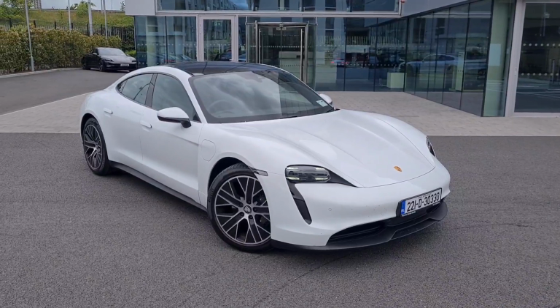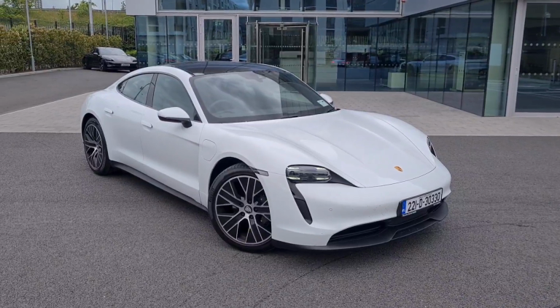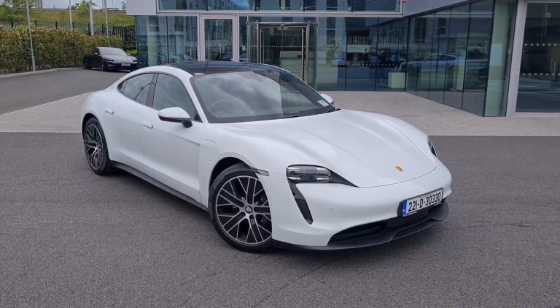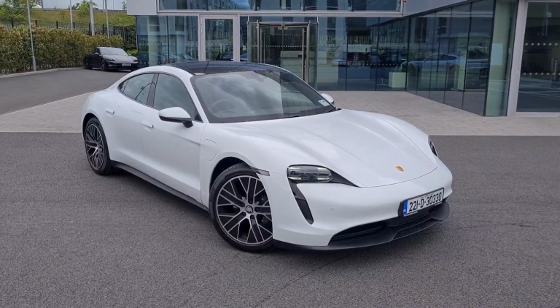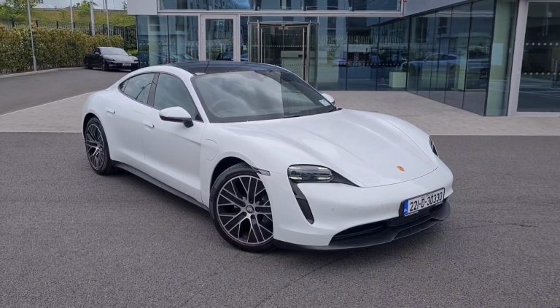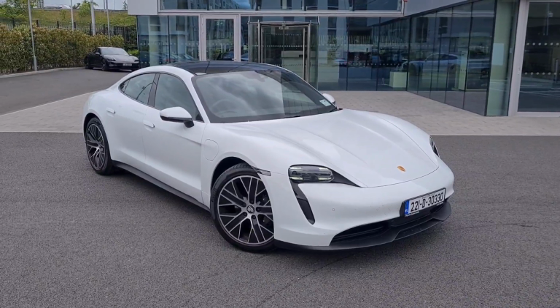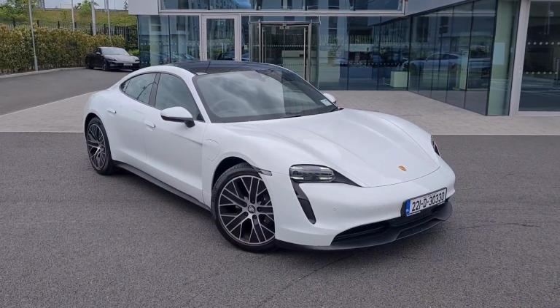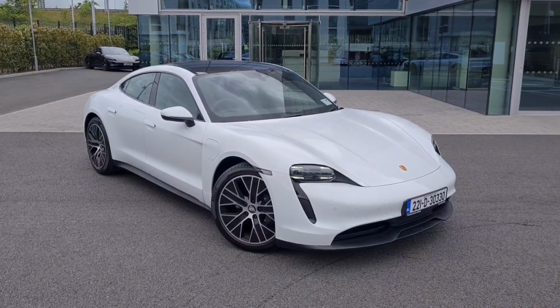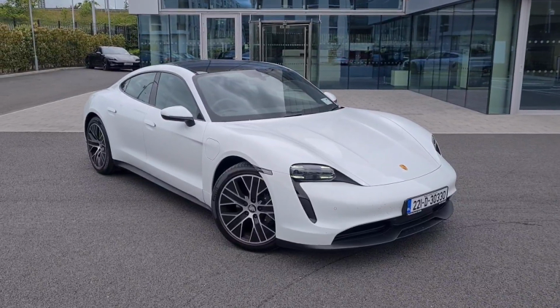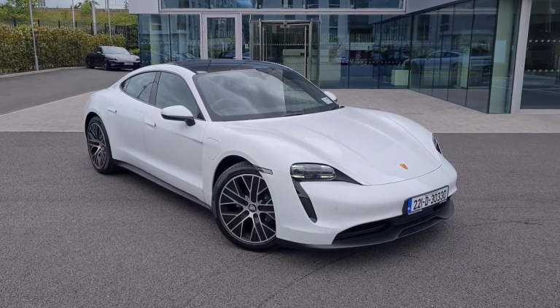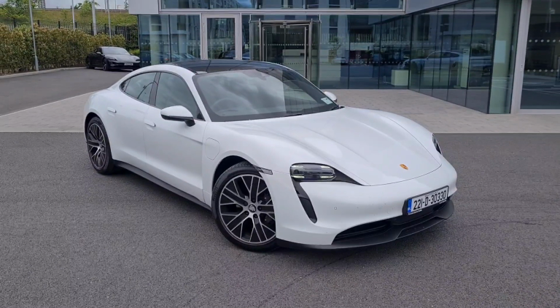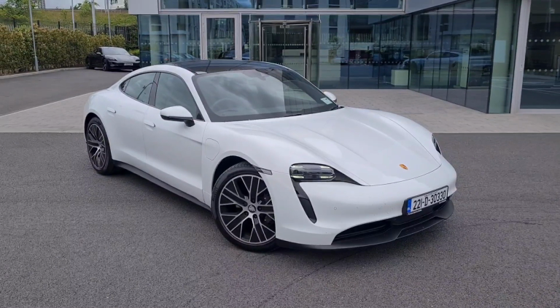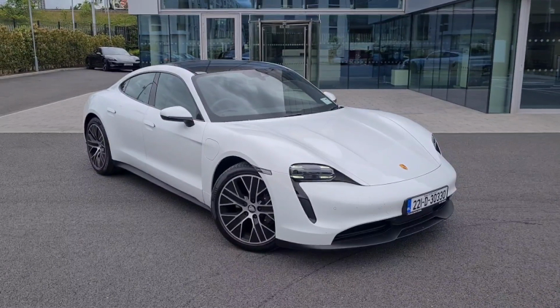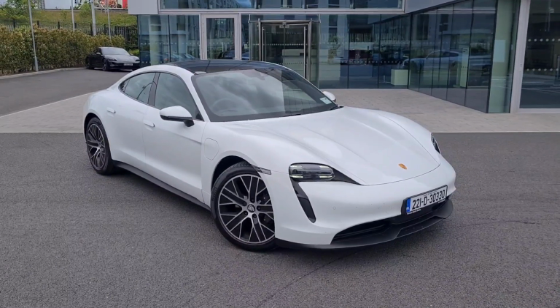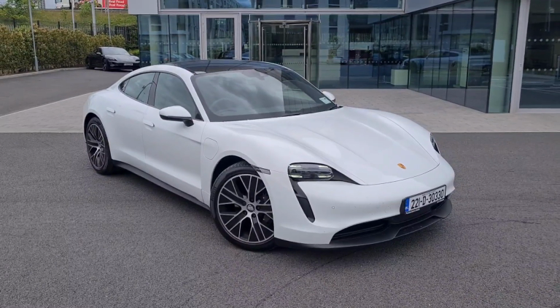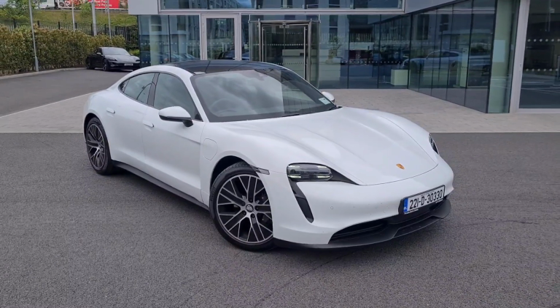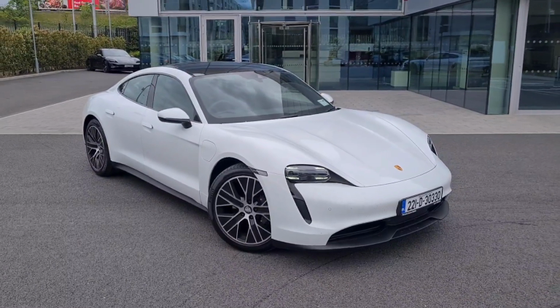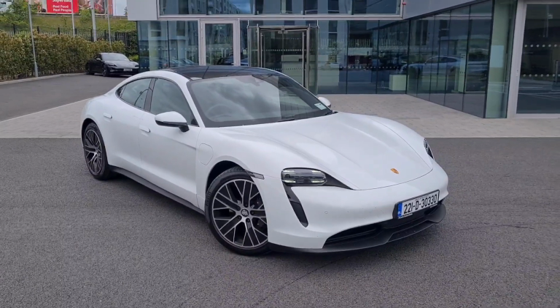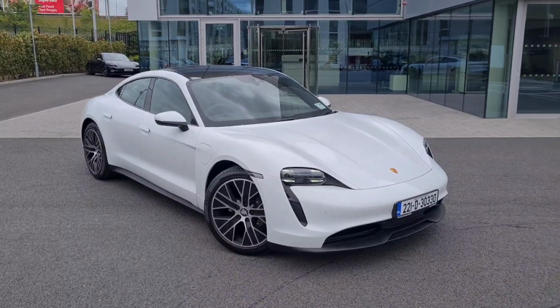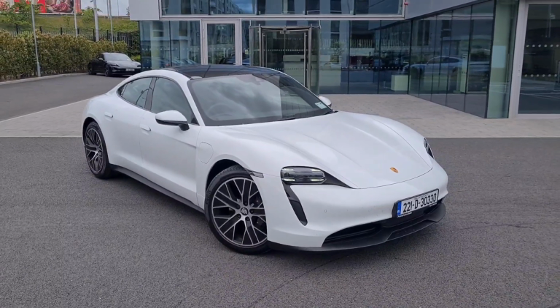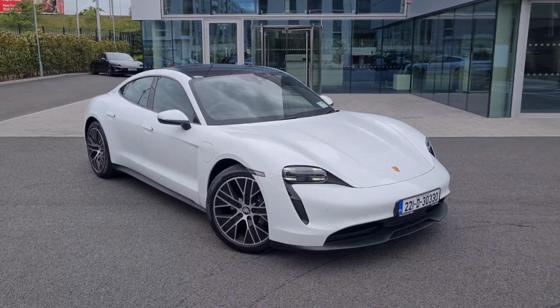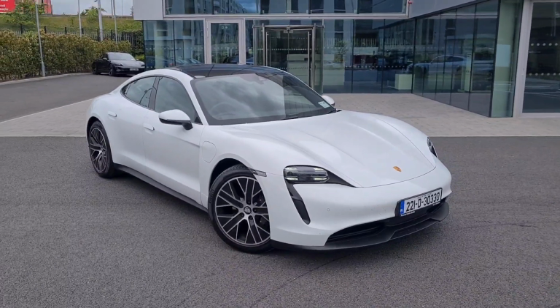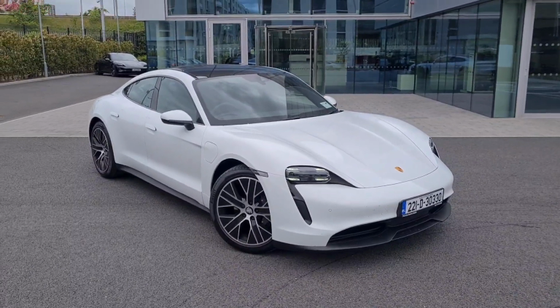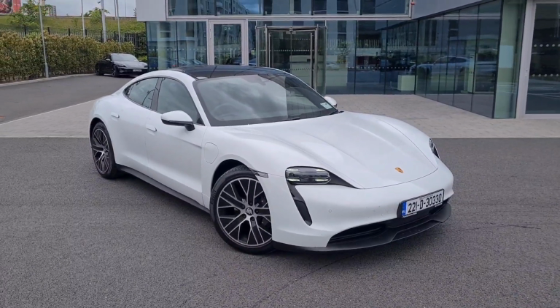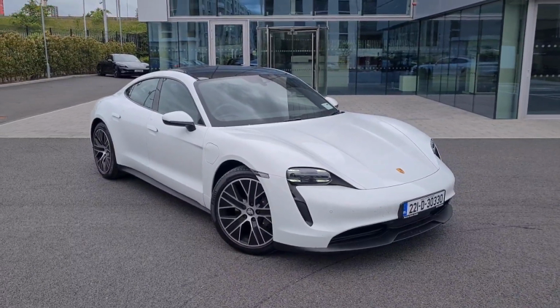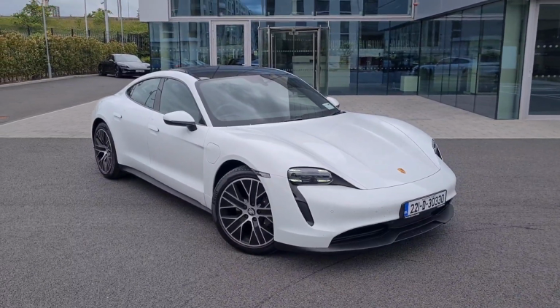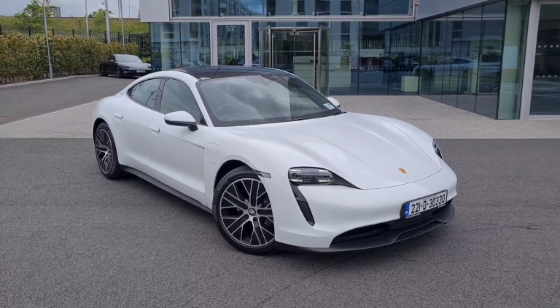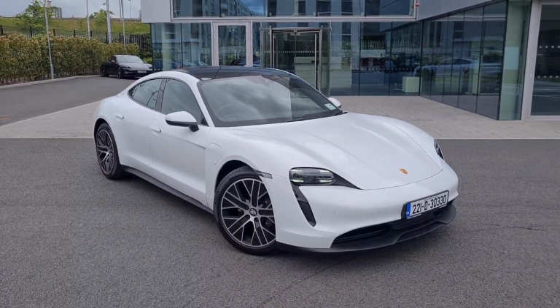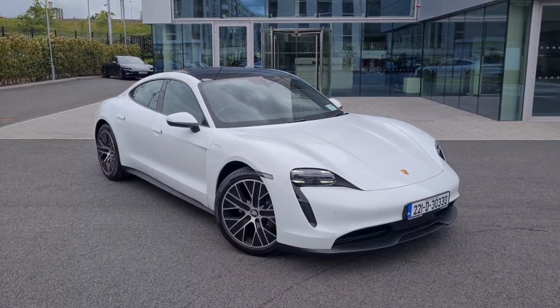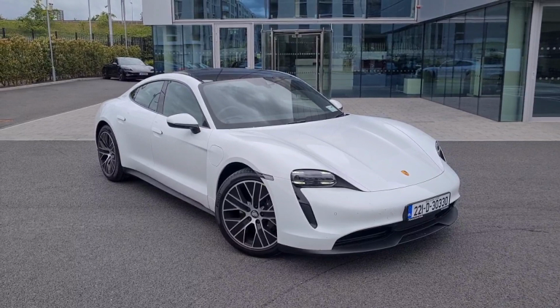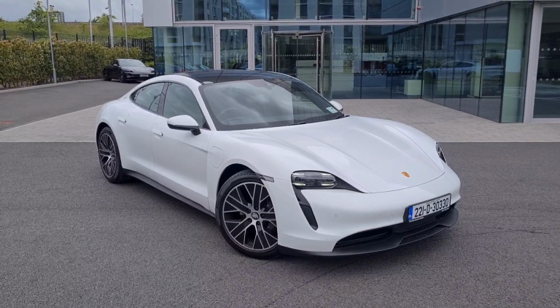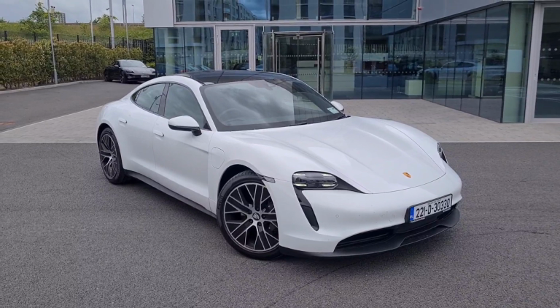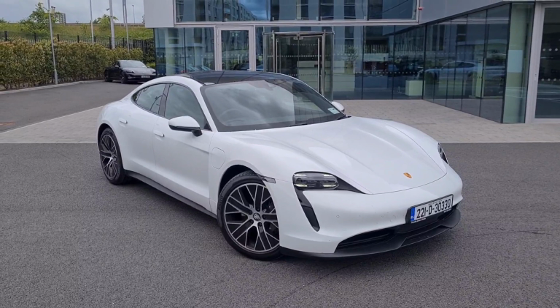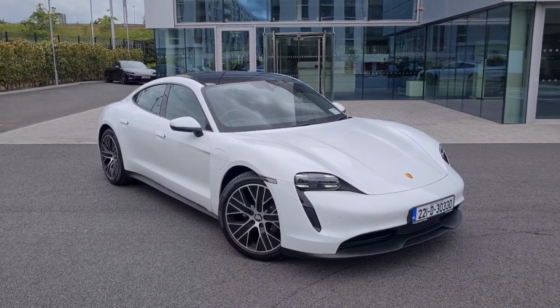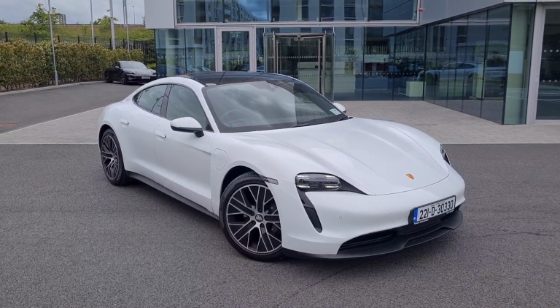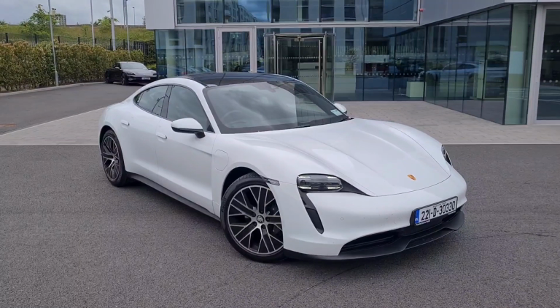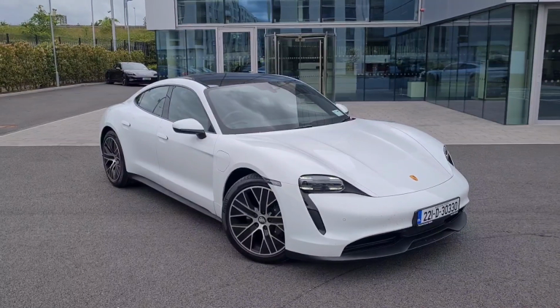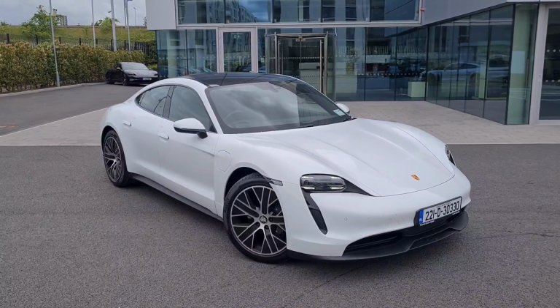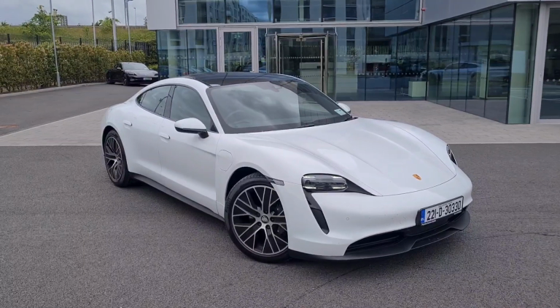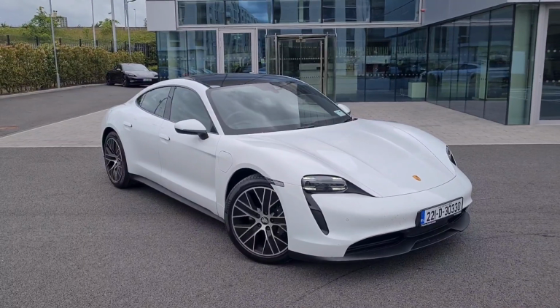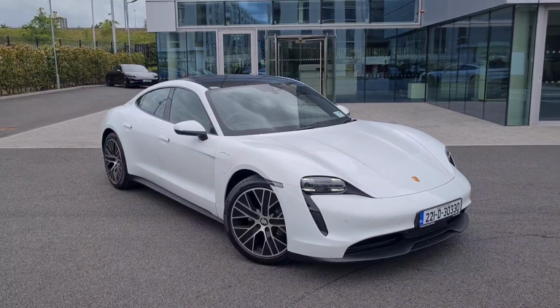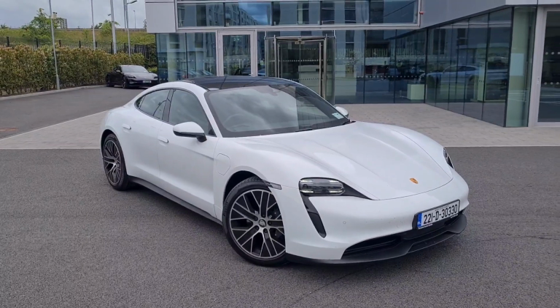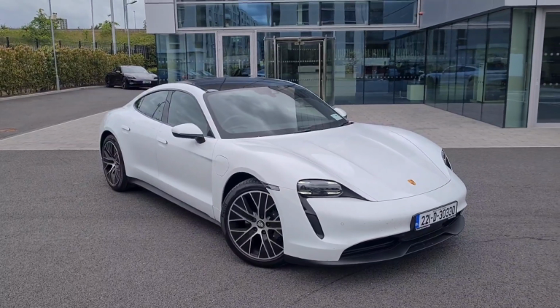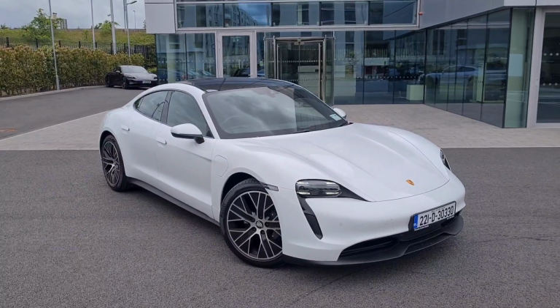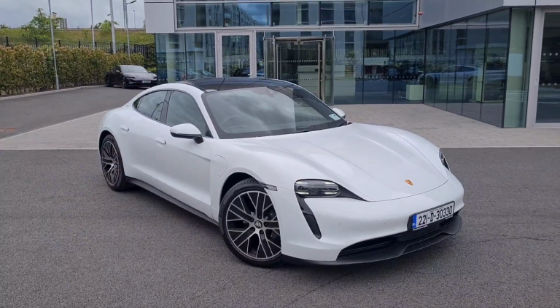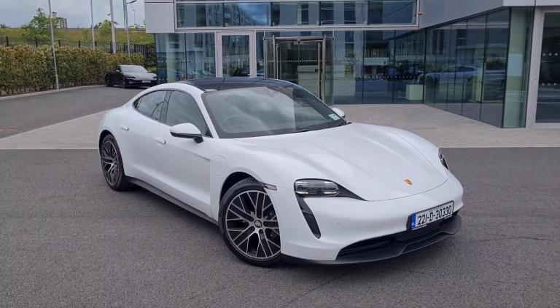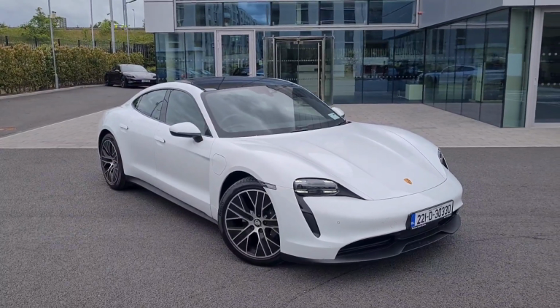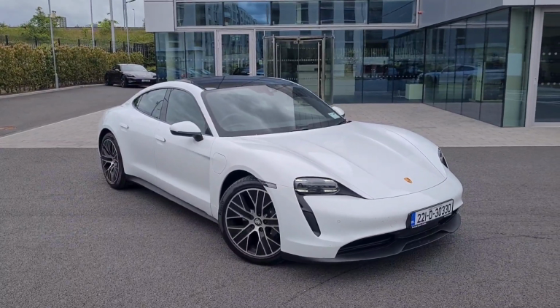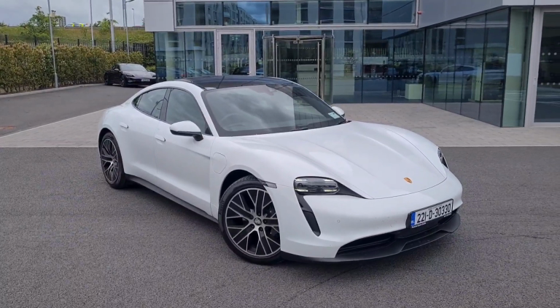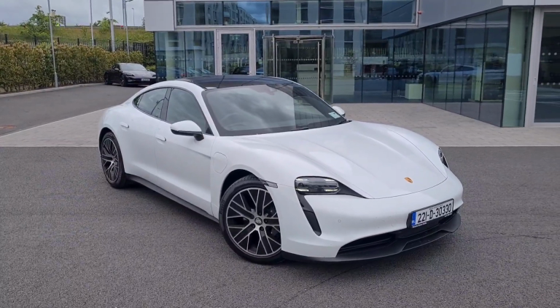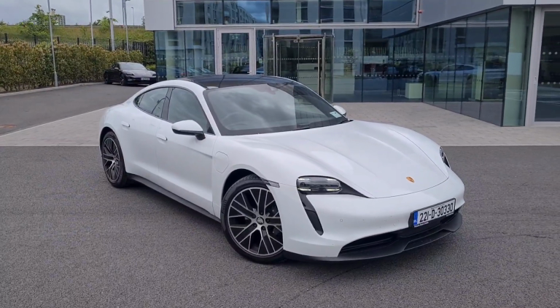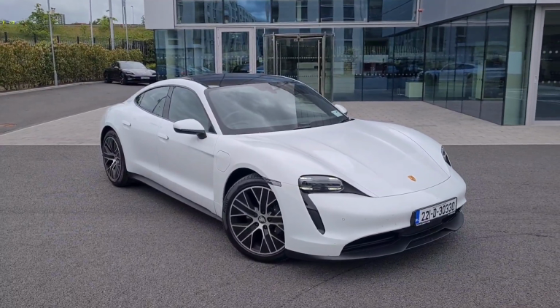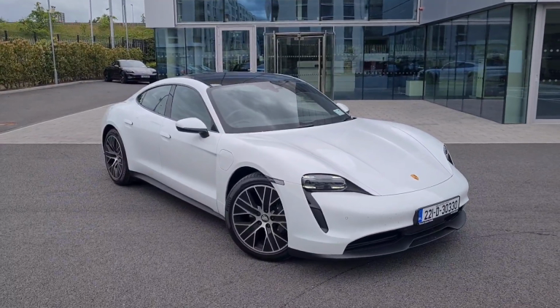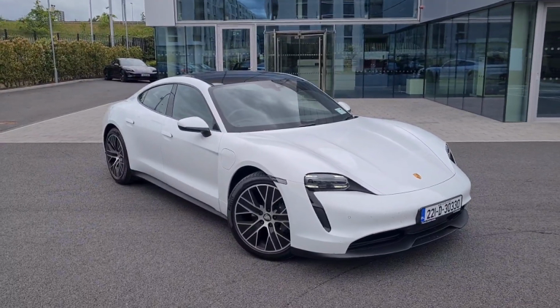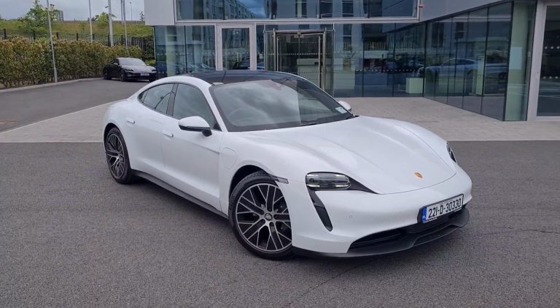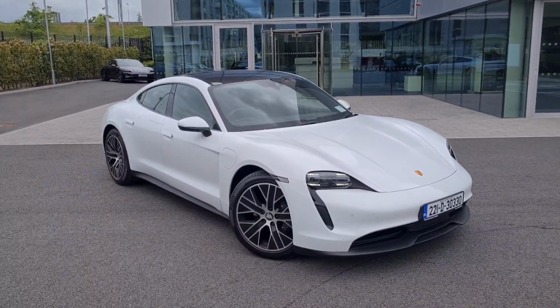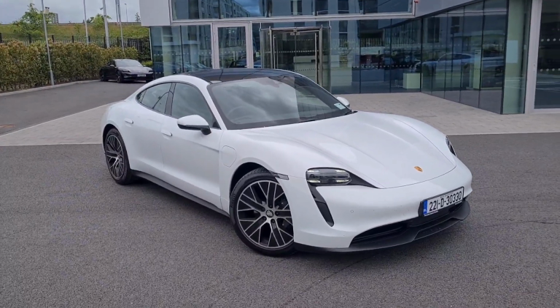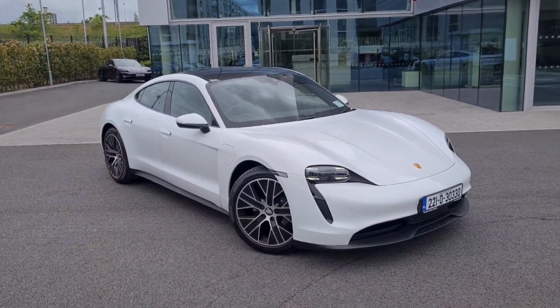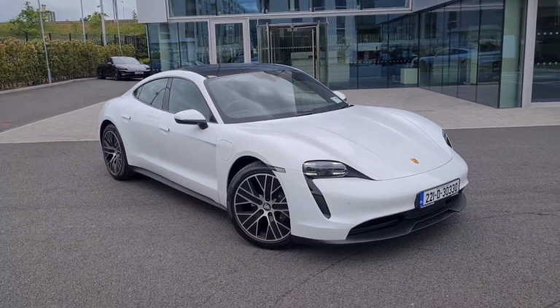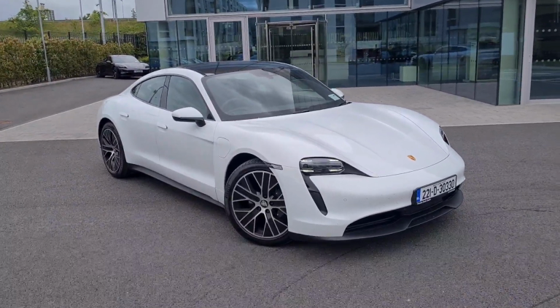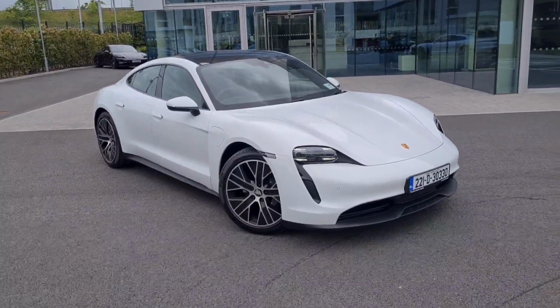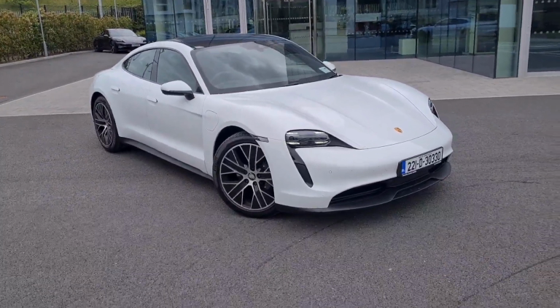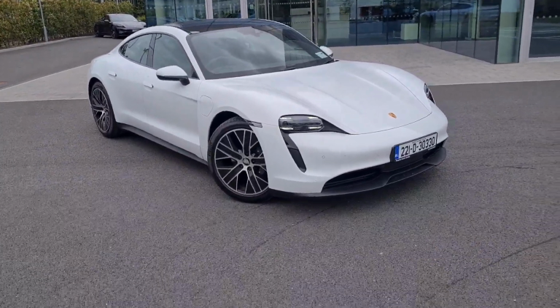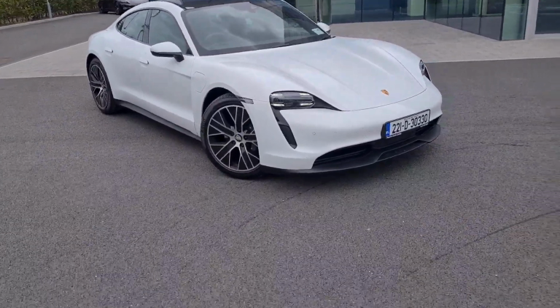Hello everyone, Alex here from Porsche Centre Dublin, presenting this stunning demo model Porsche Taycan rear-wheel drive. This car is finished in white.